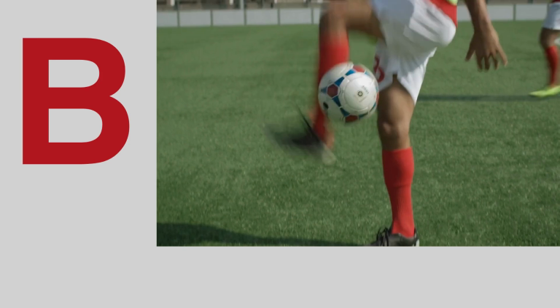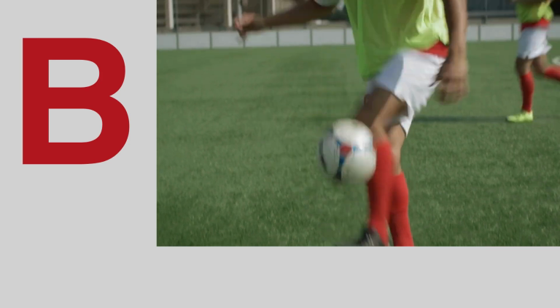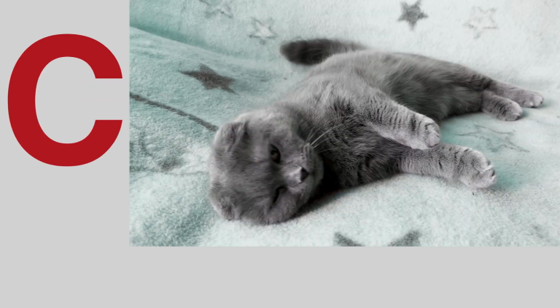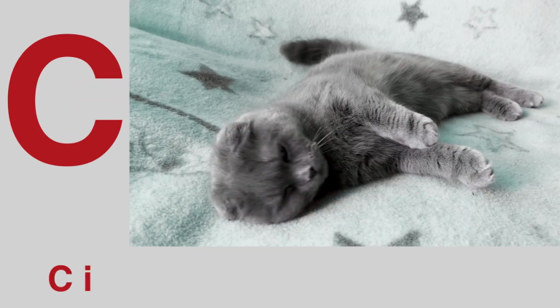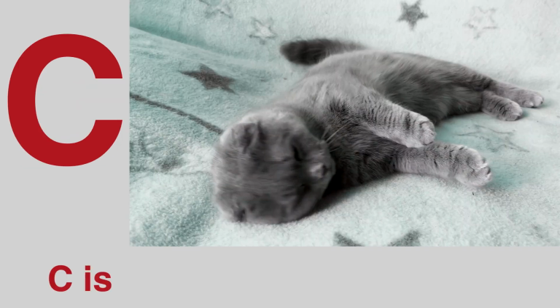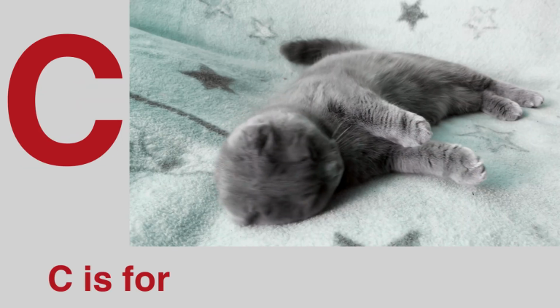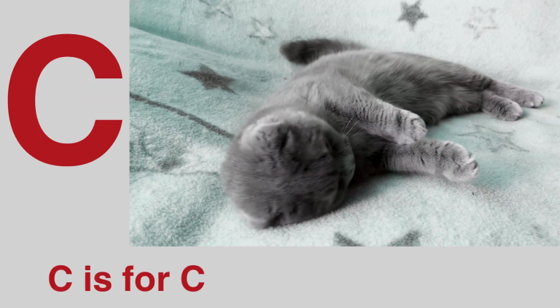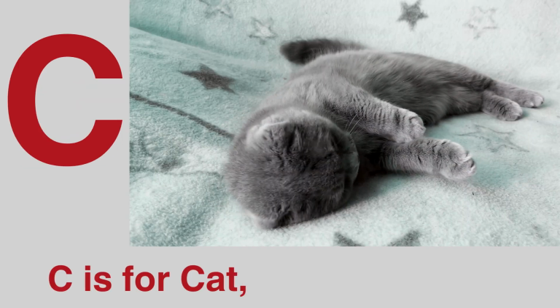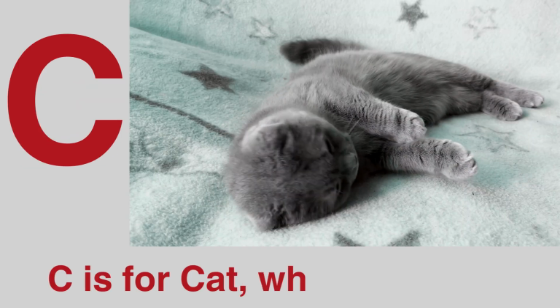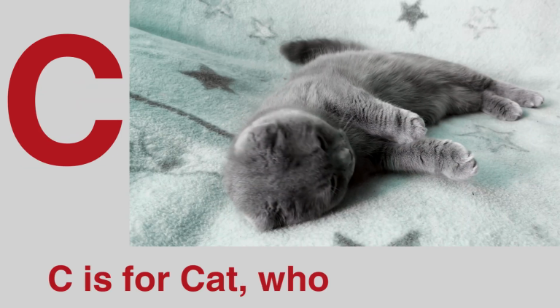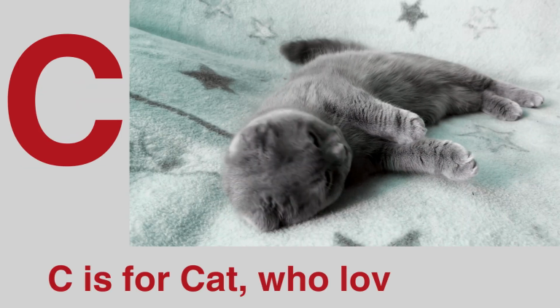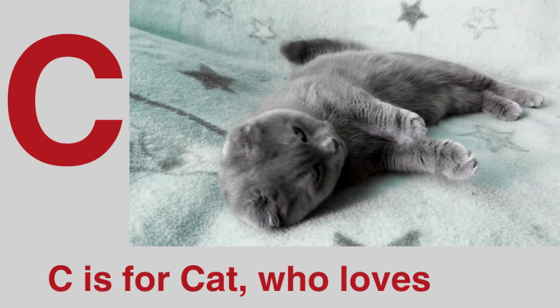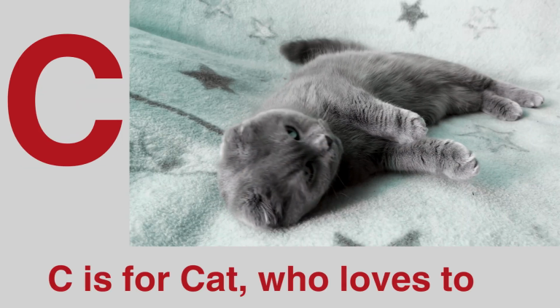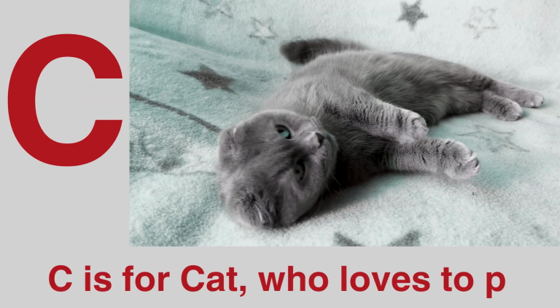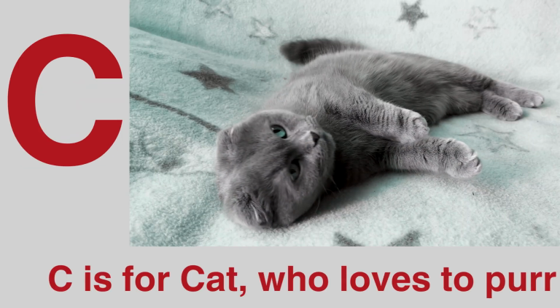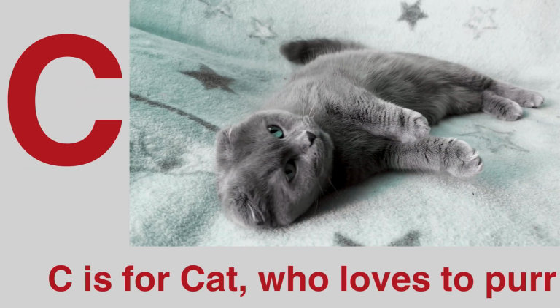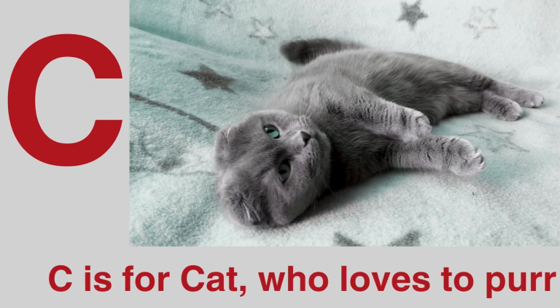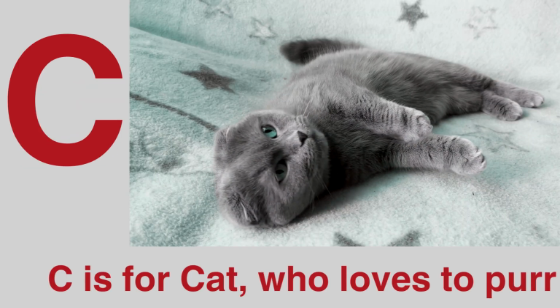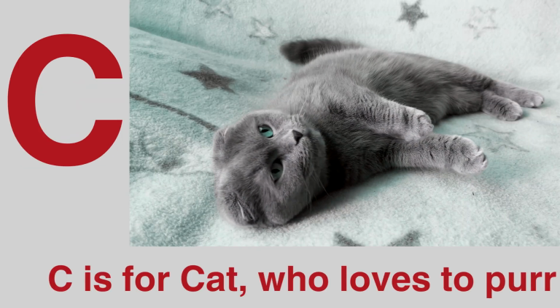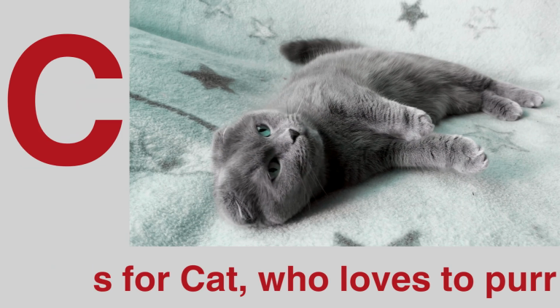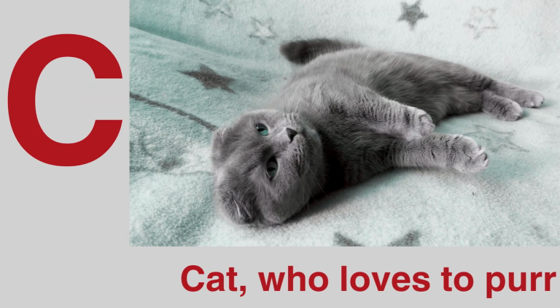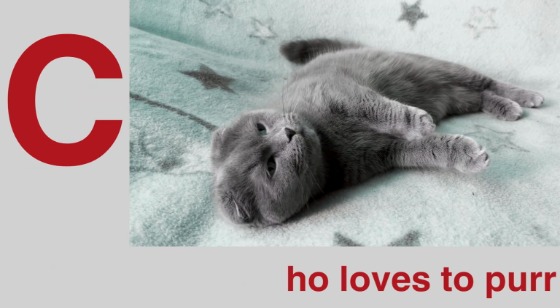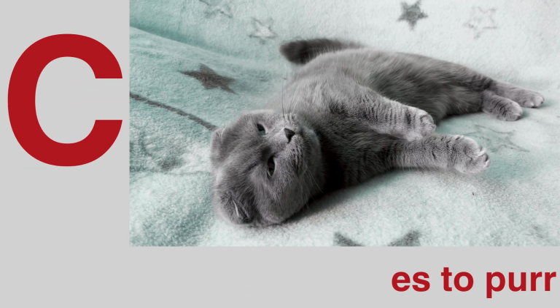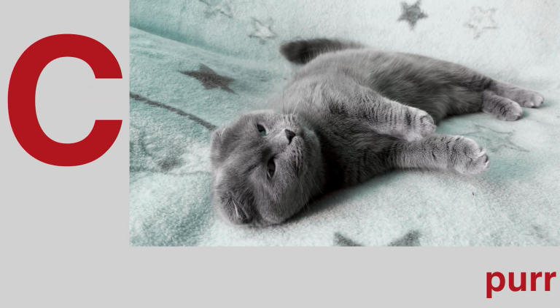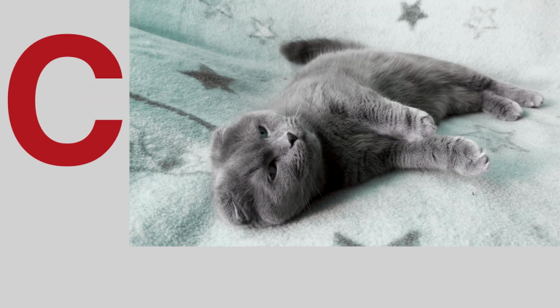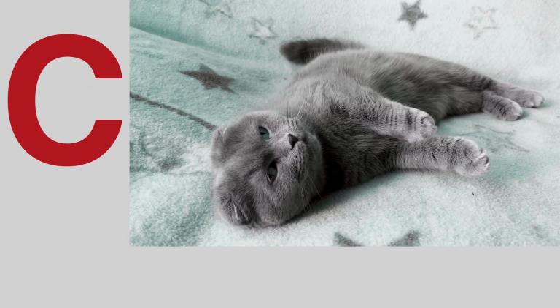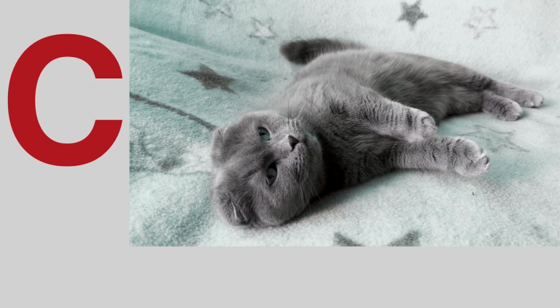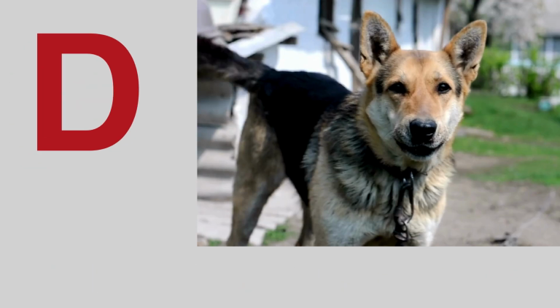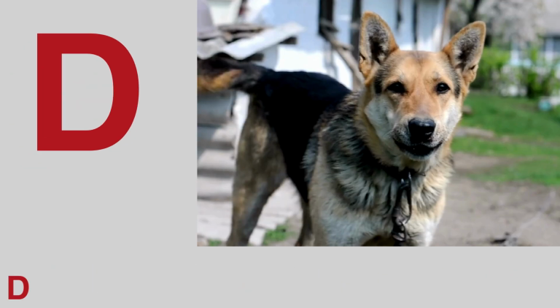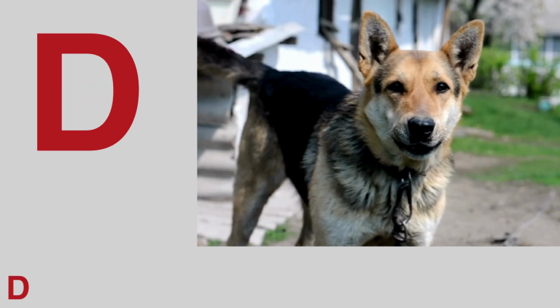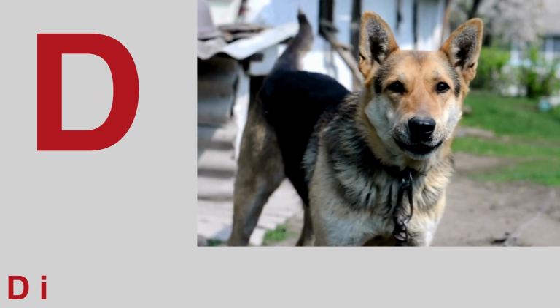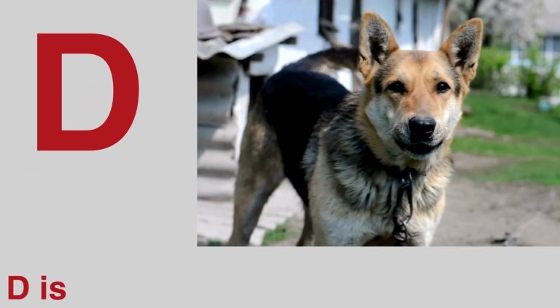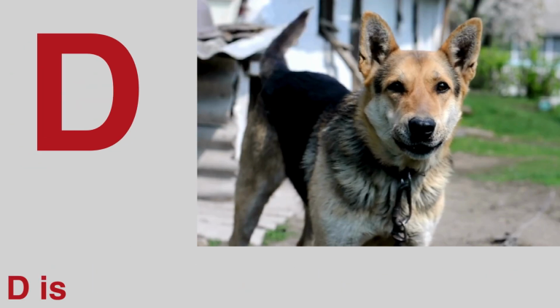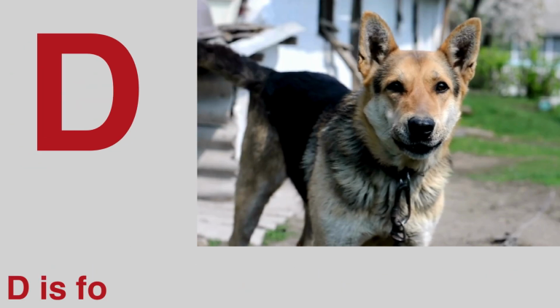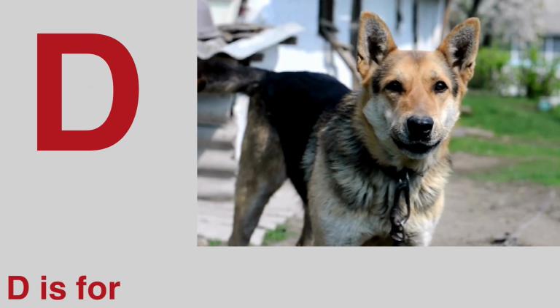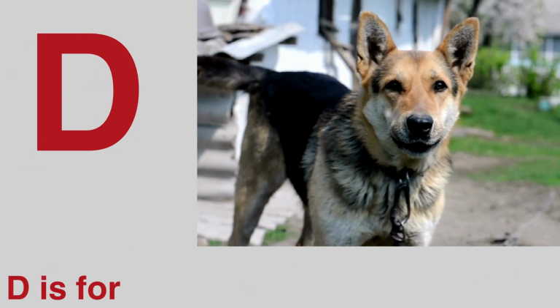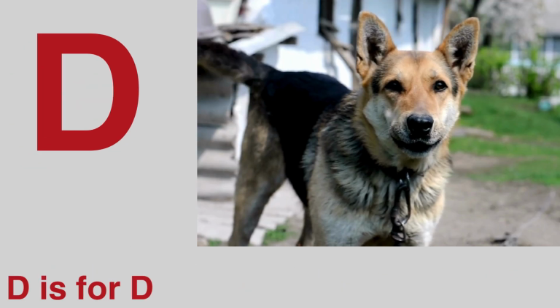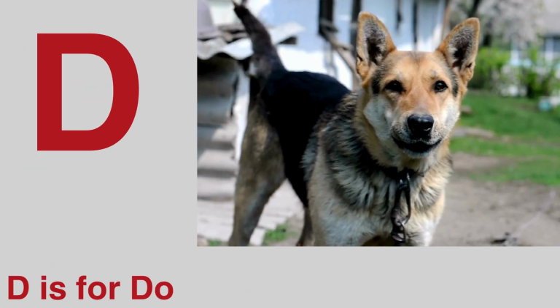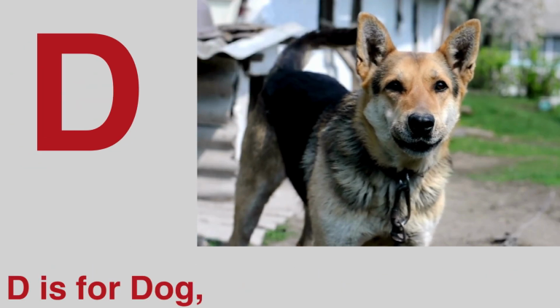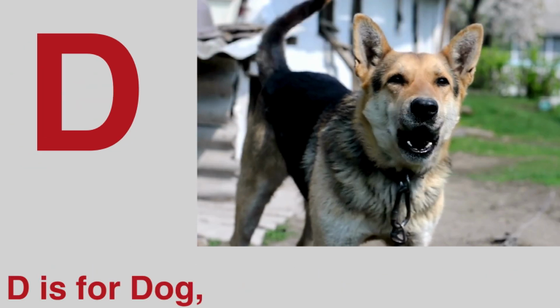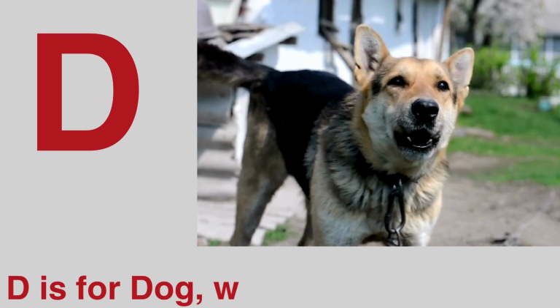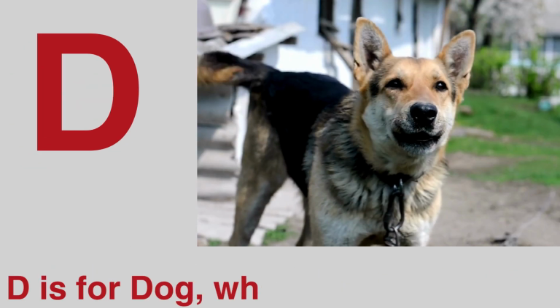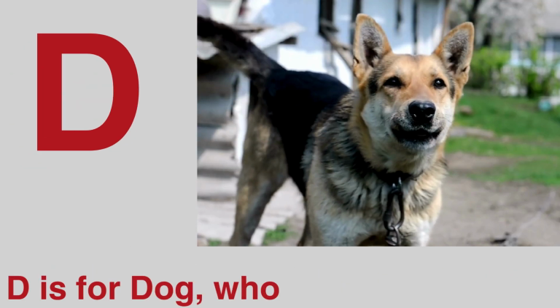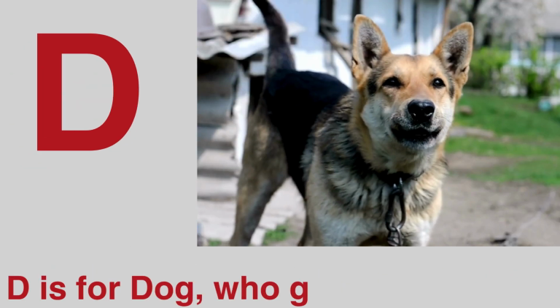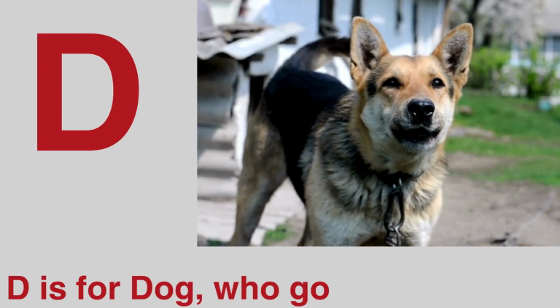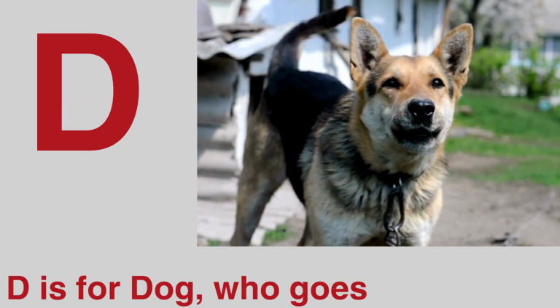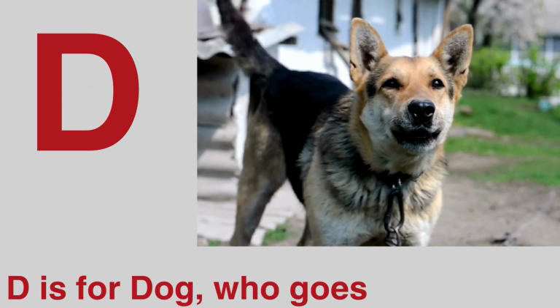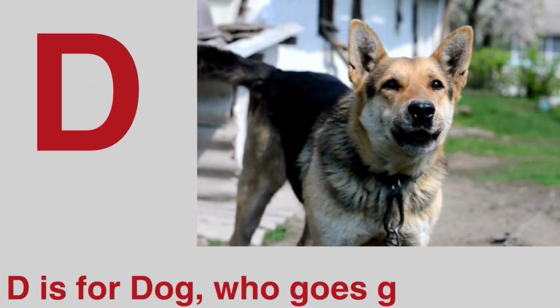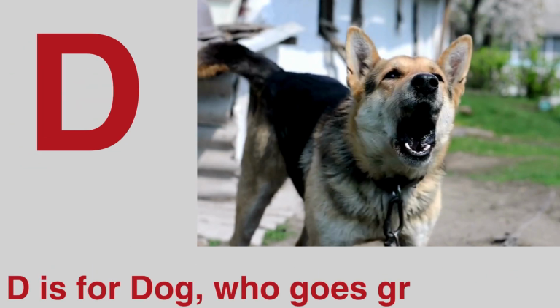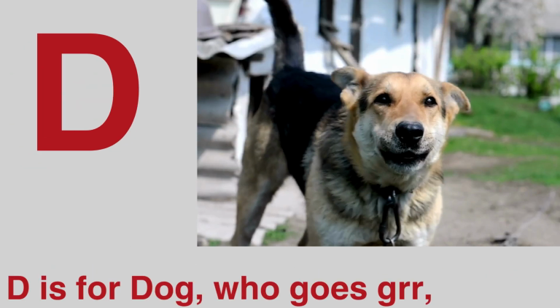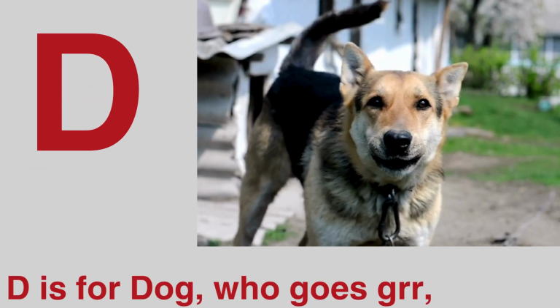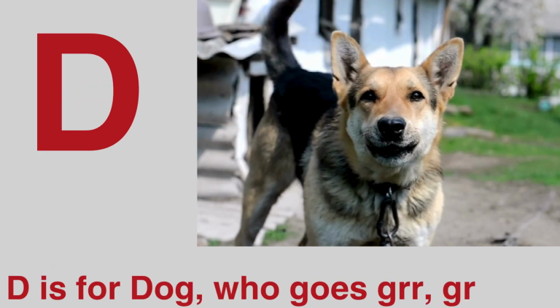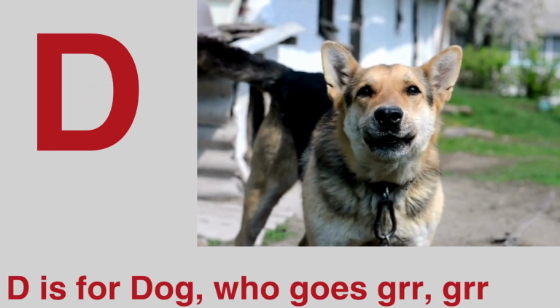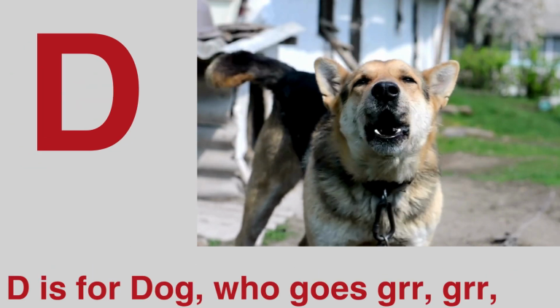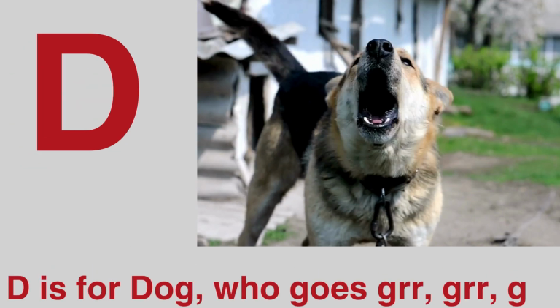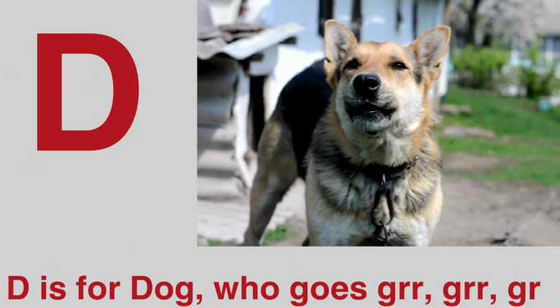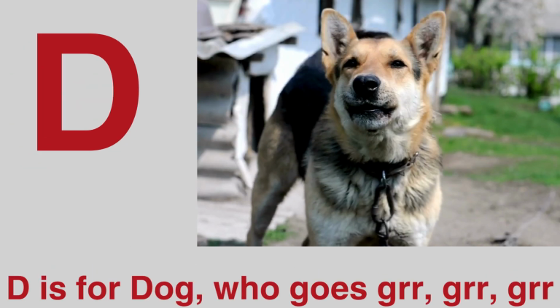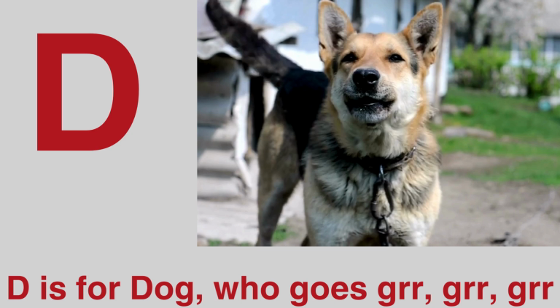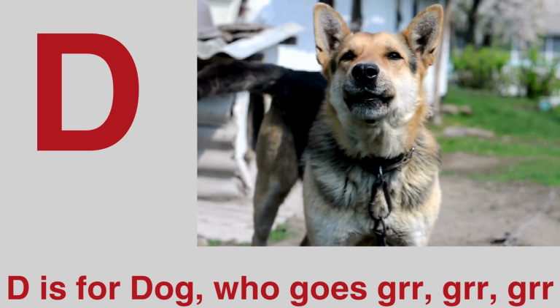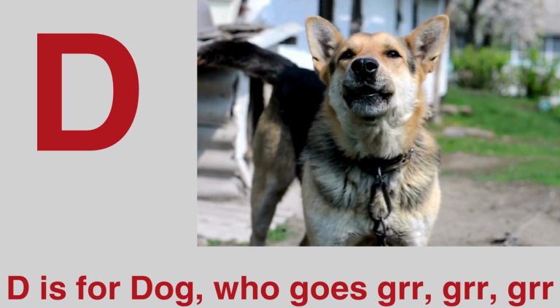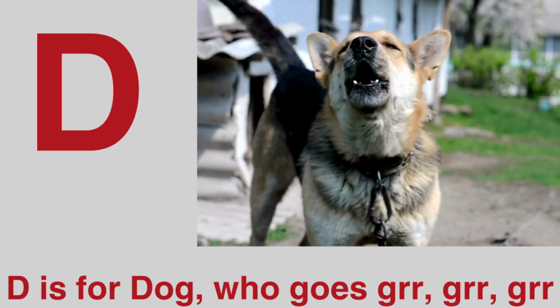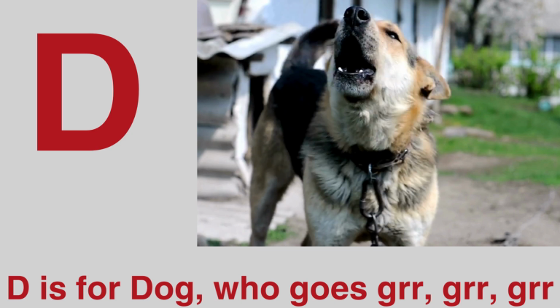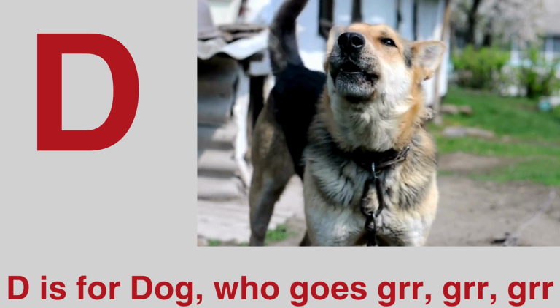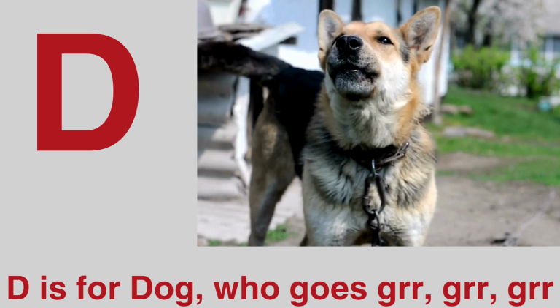C is for cat who loves to purr. D is for dog who goes bark, bark, grr.